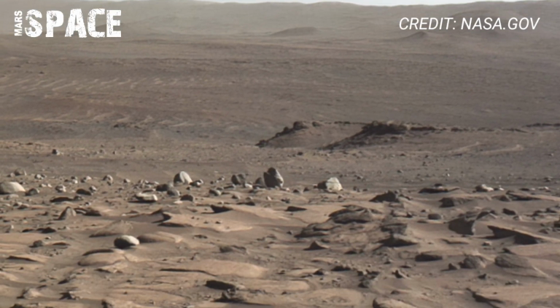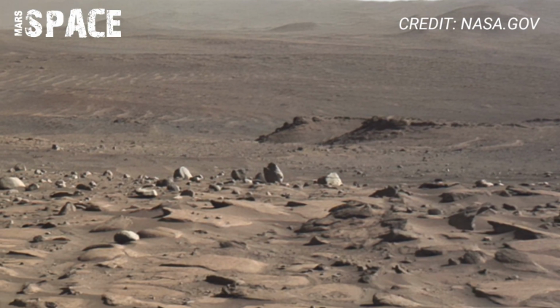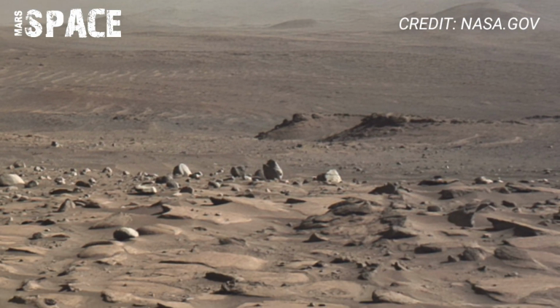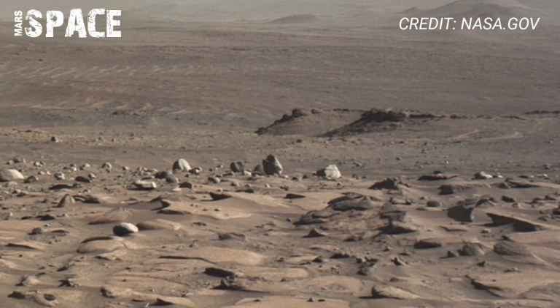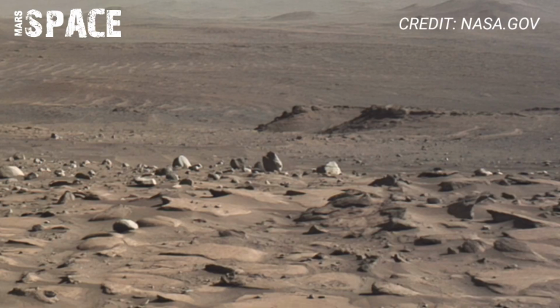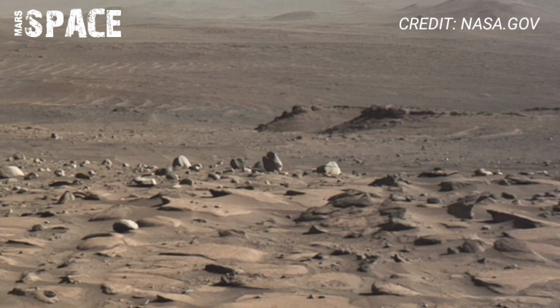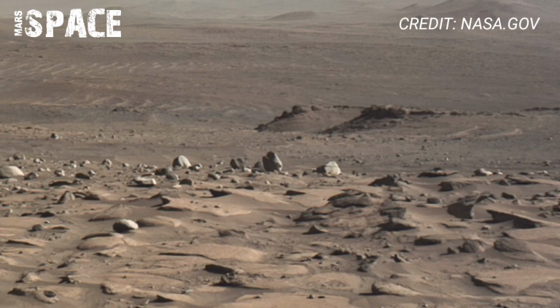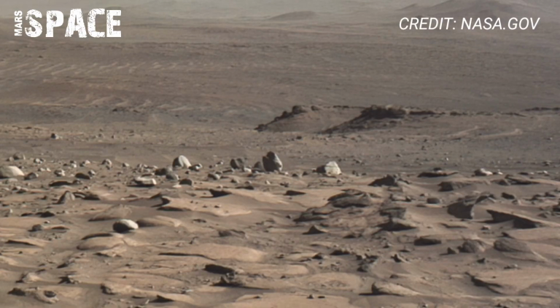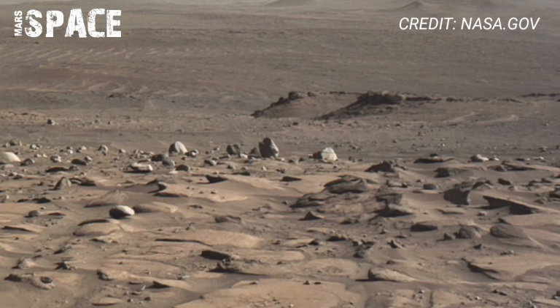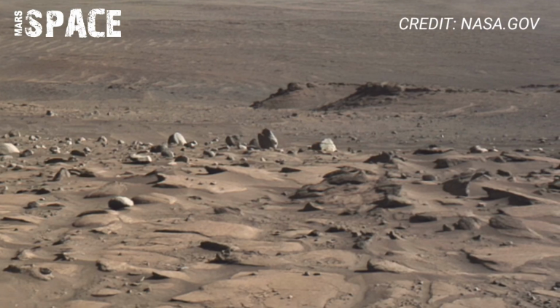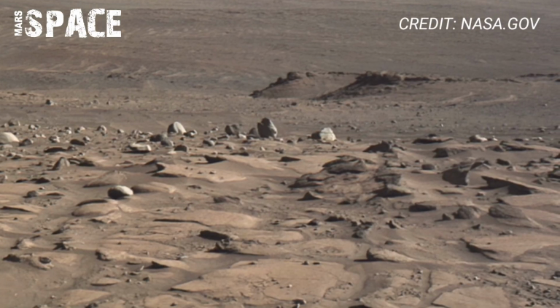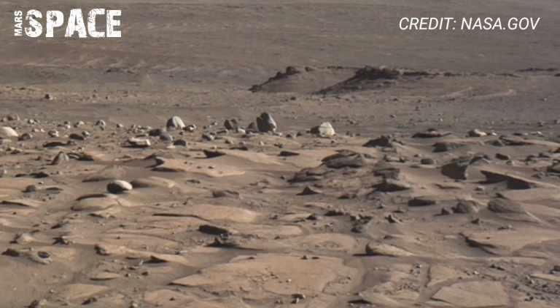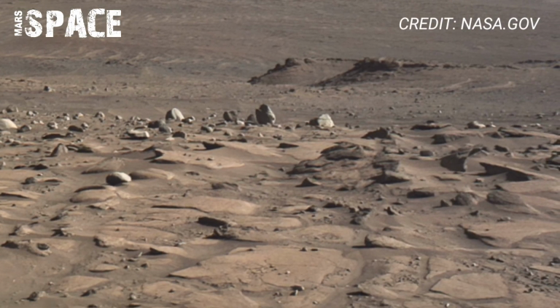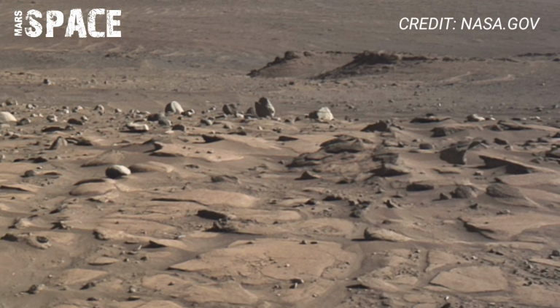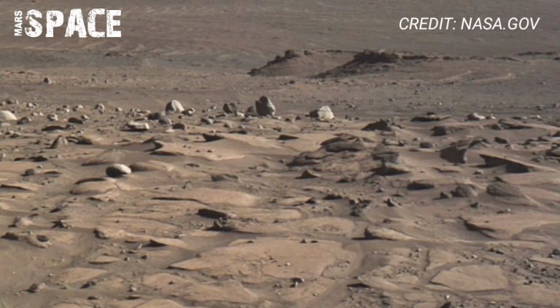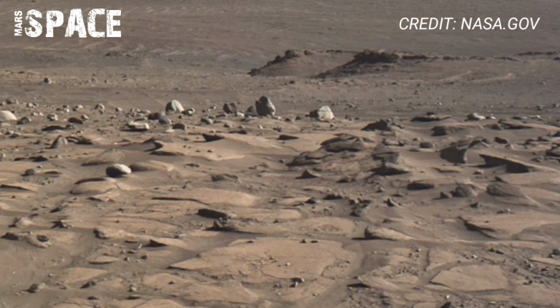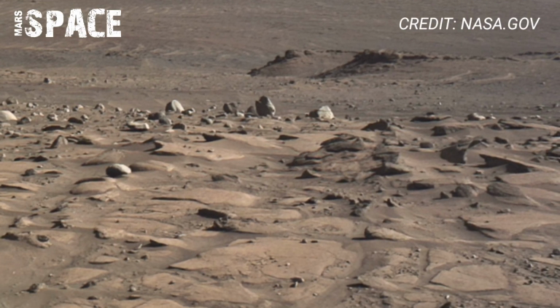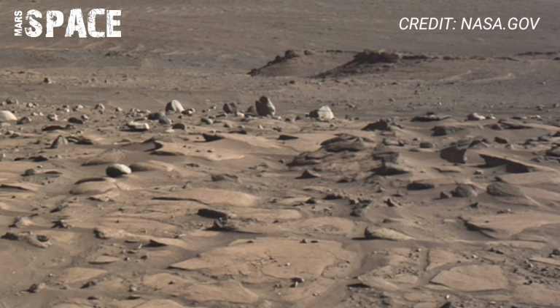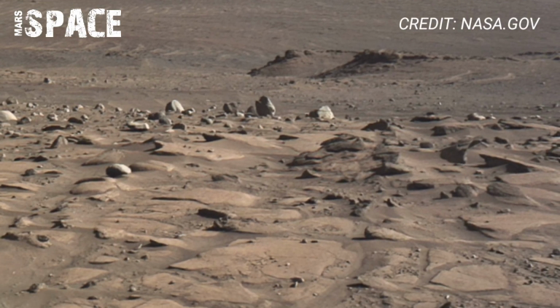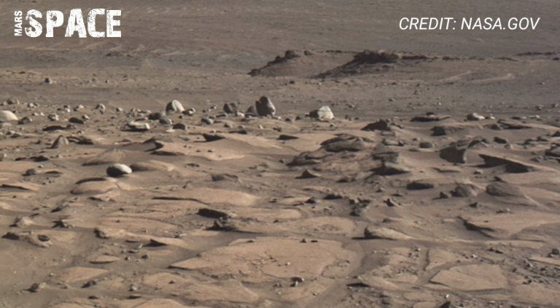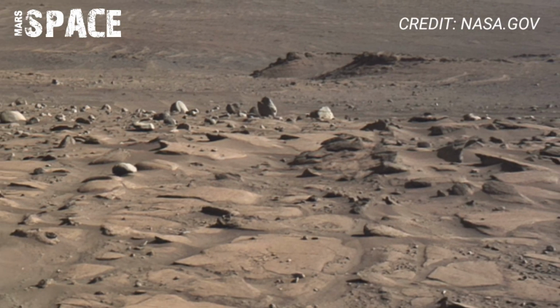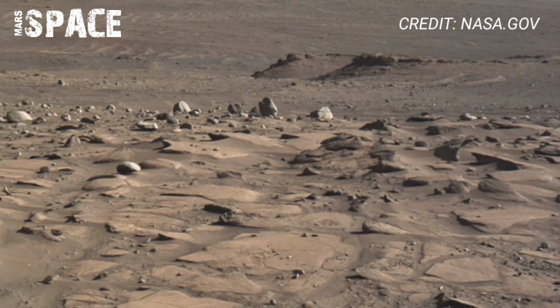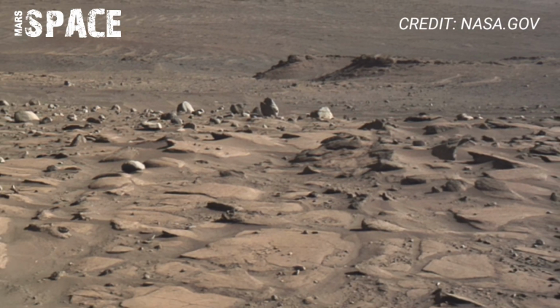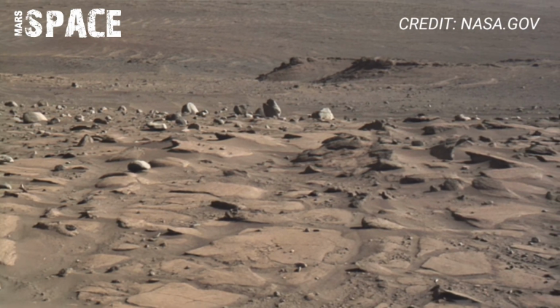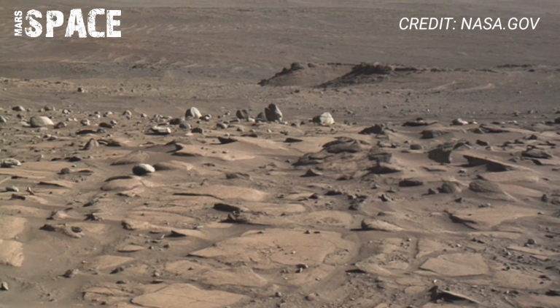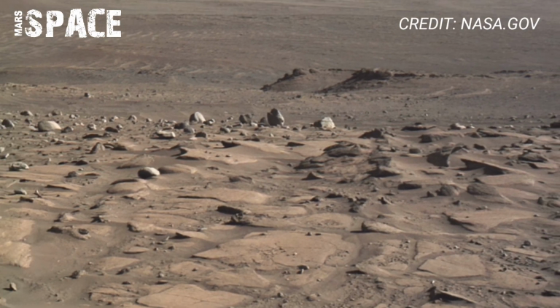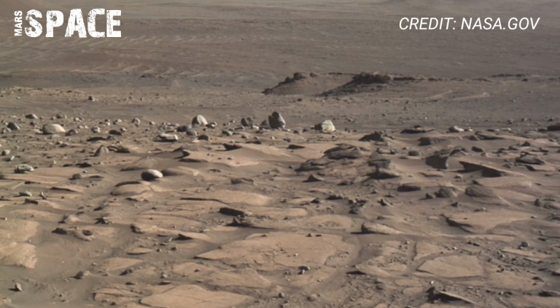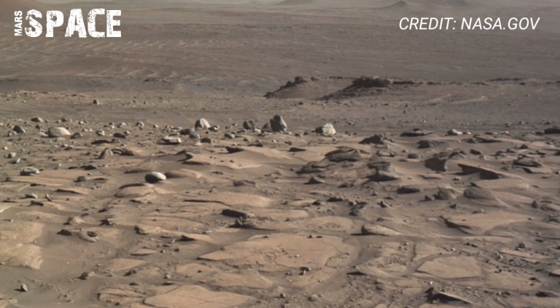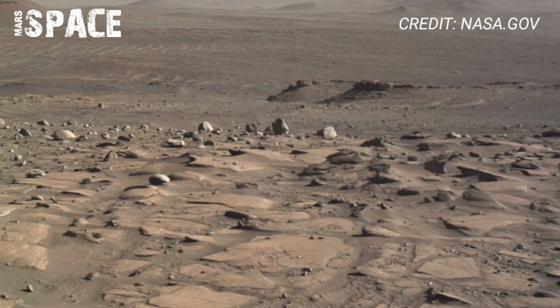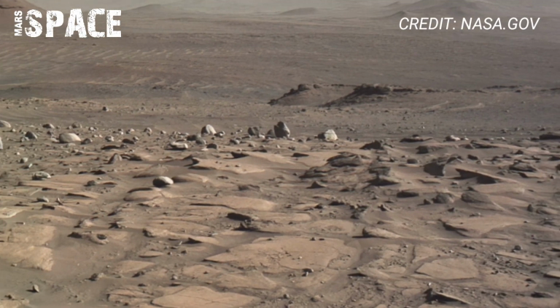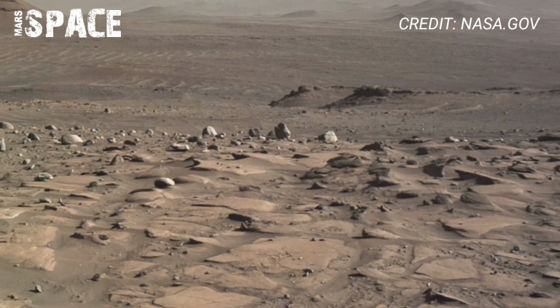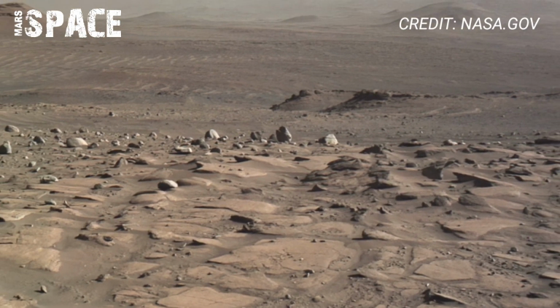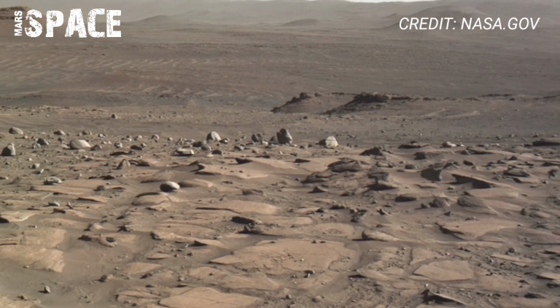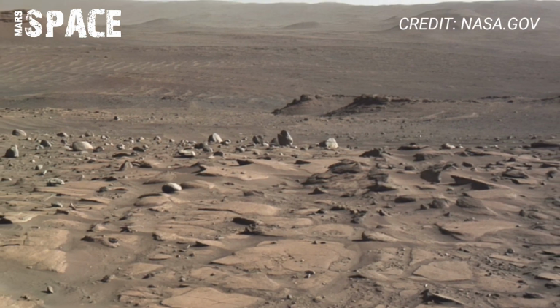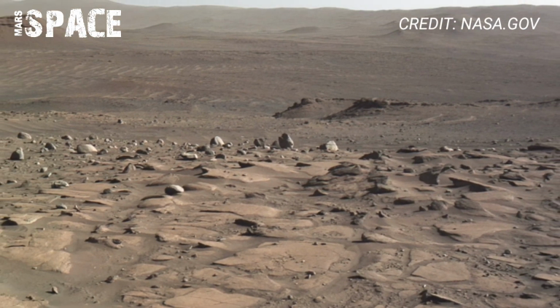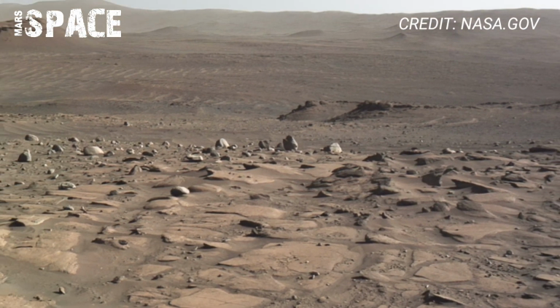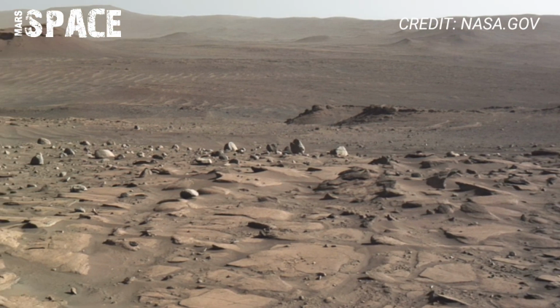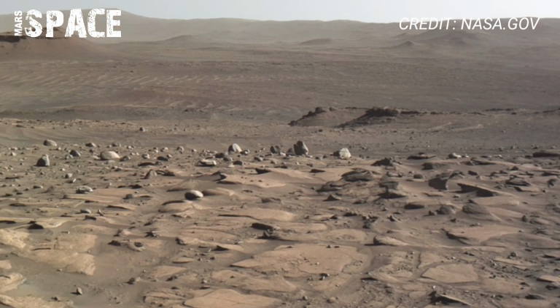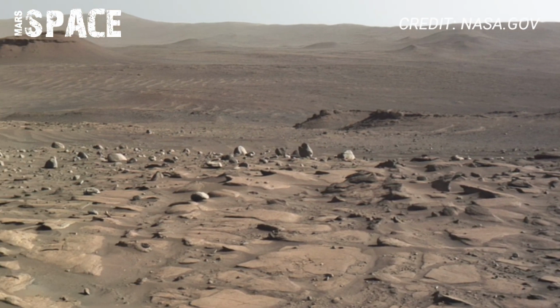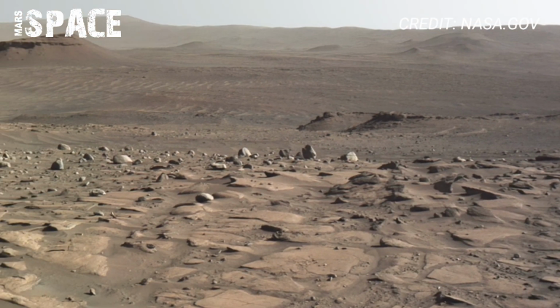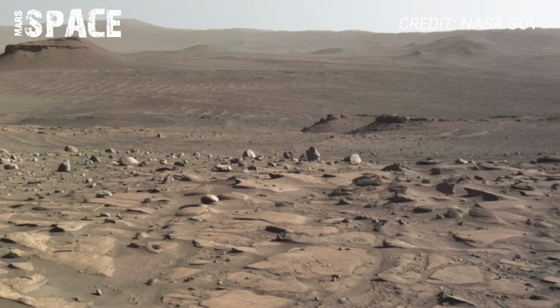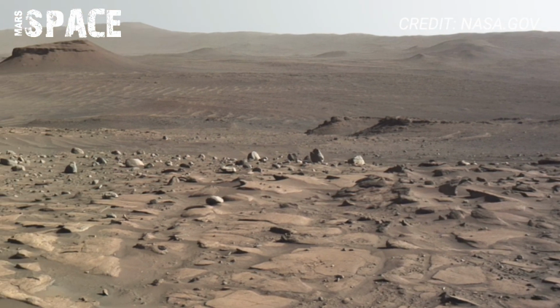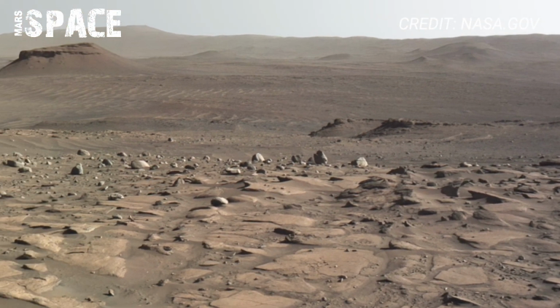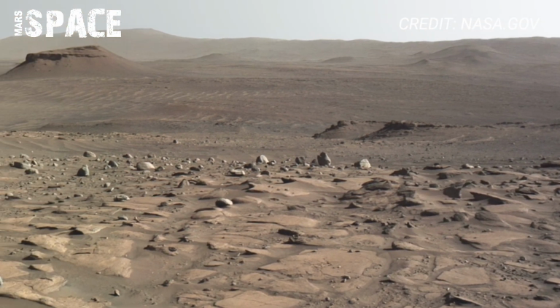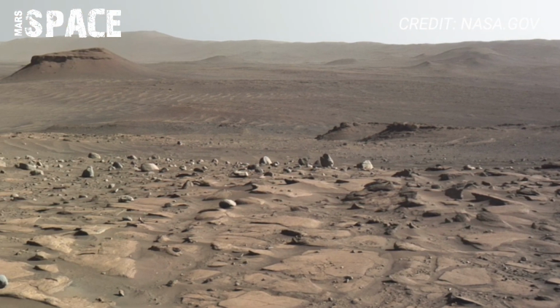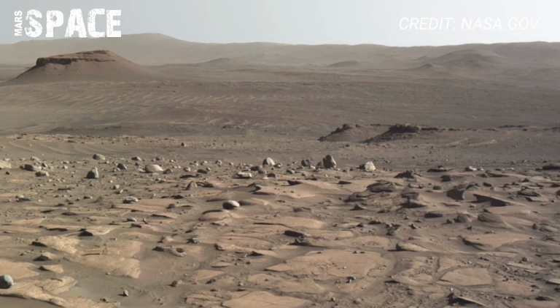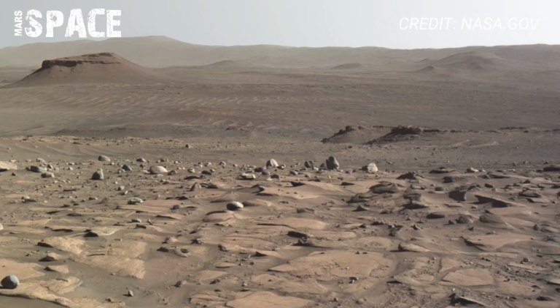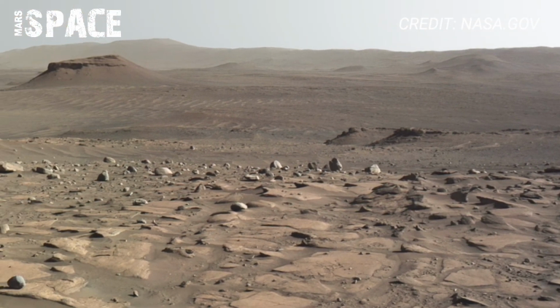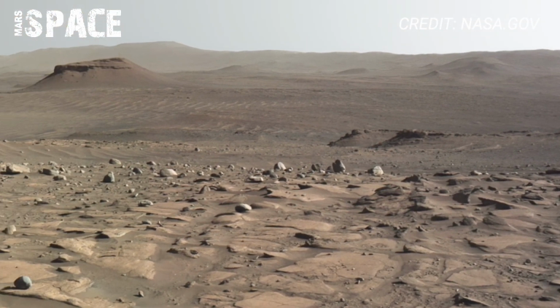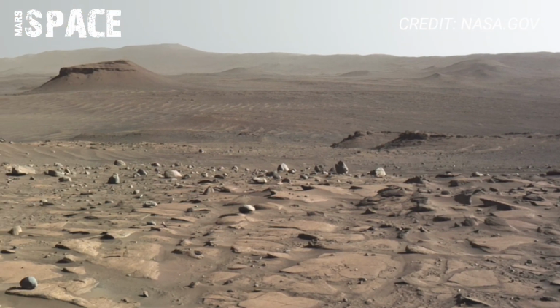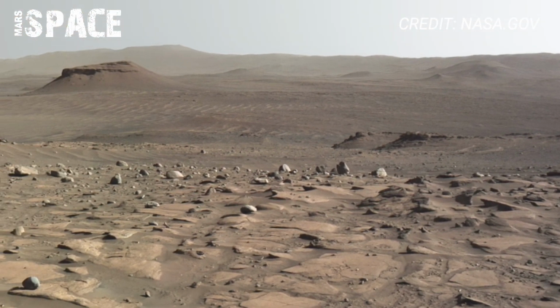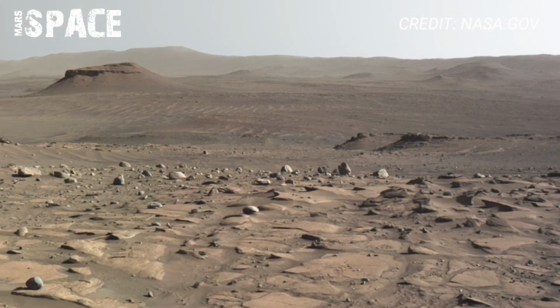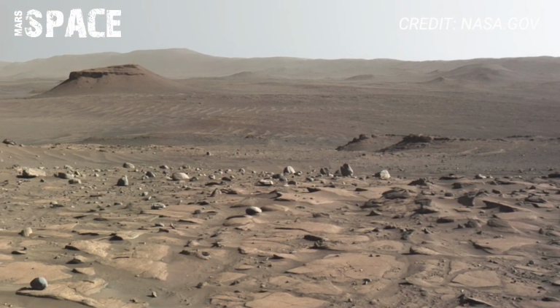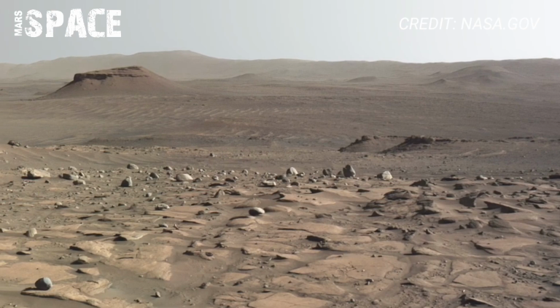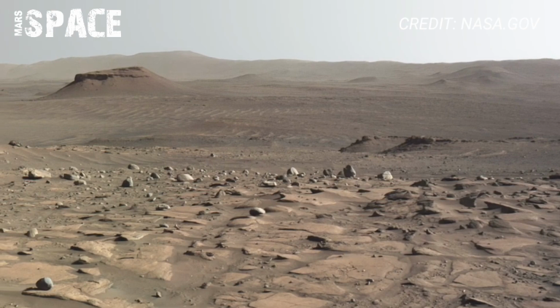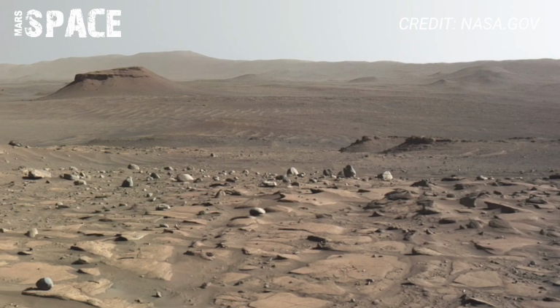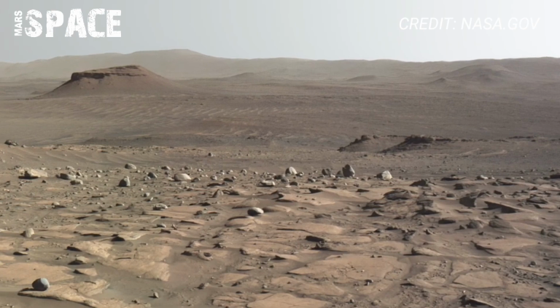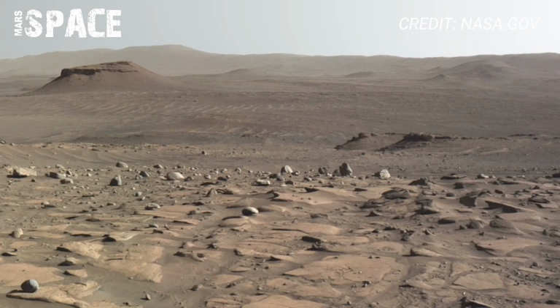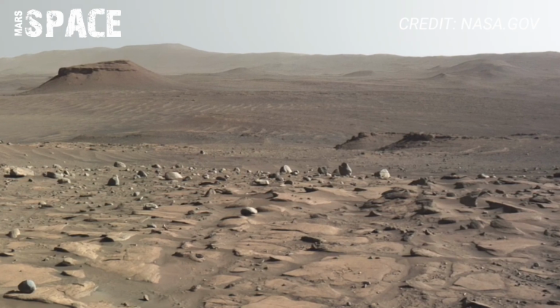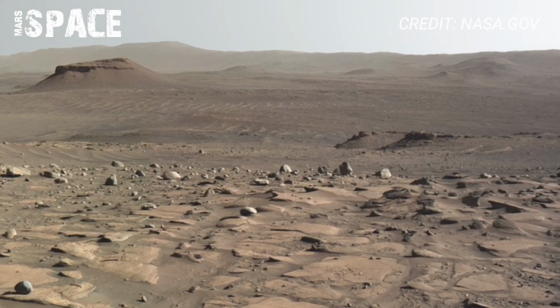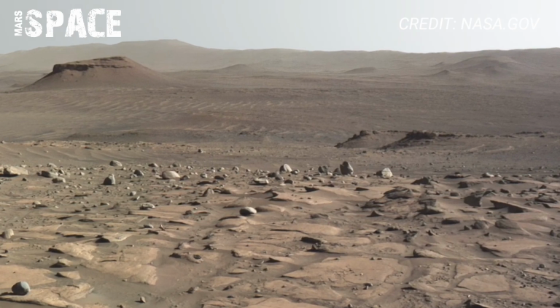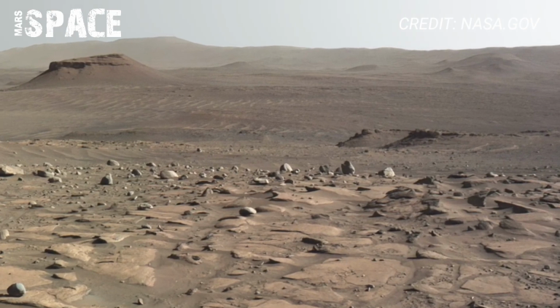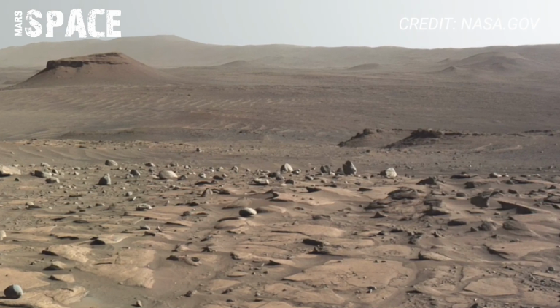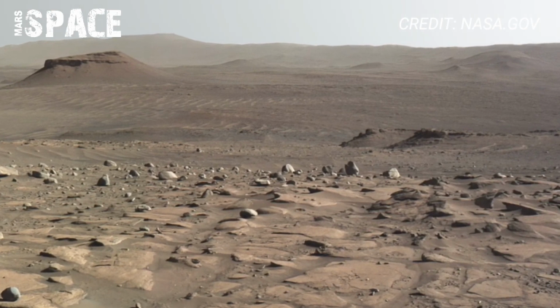Together, these rovers are bringing Mars to life. Subscribe now and join the mission to uncover the secrets of Mars.